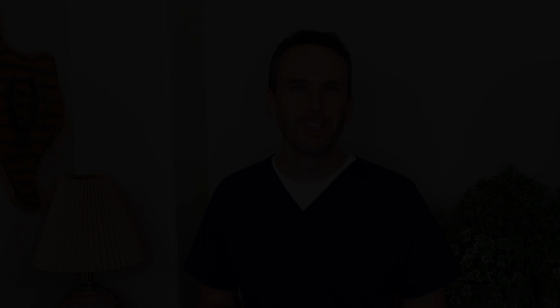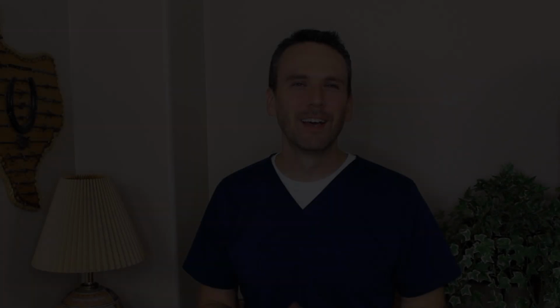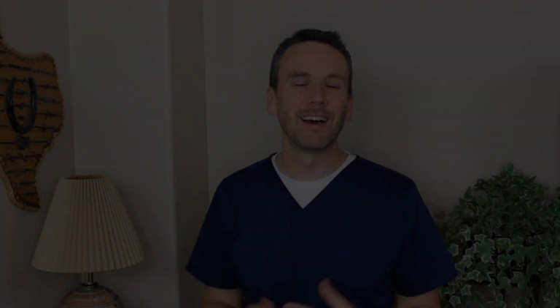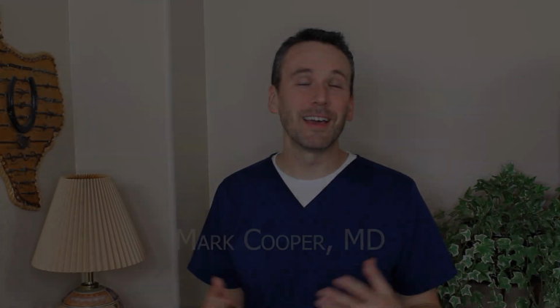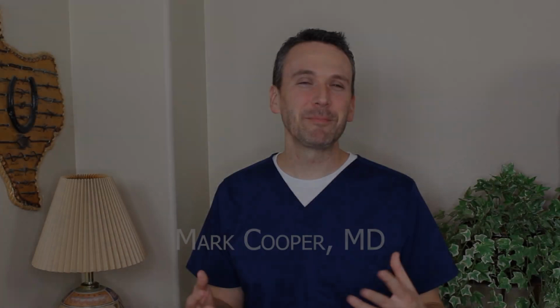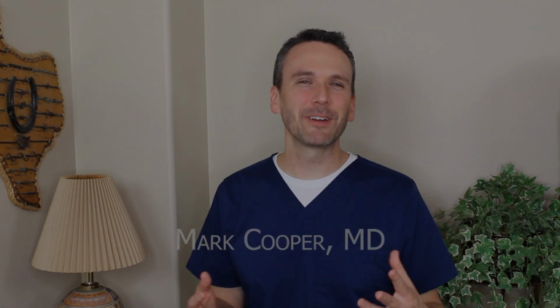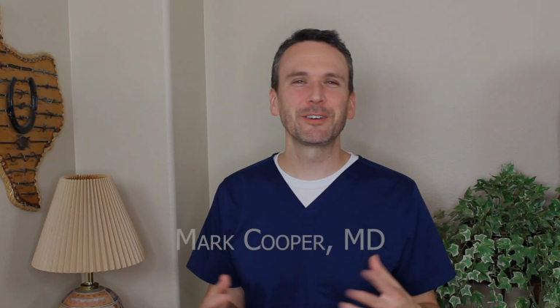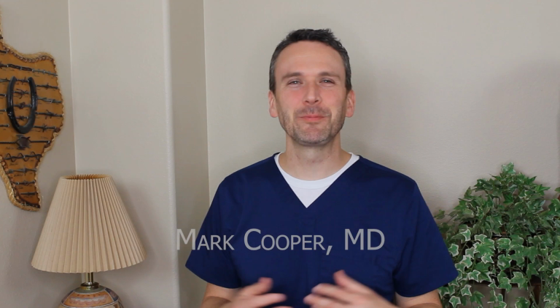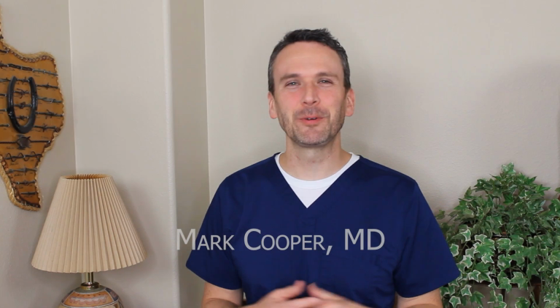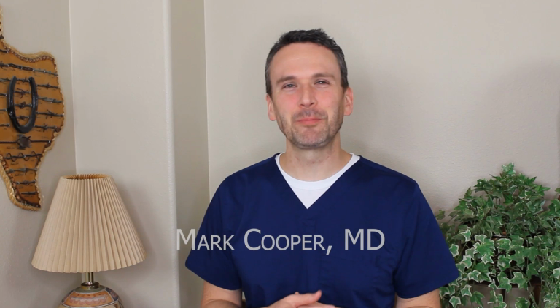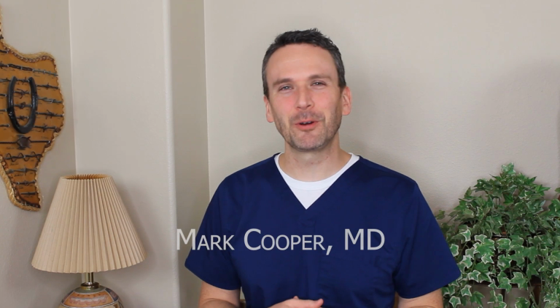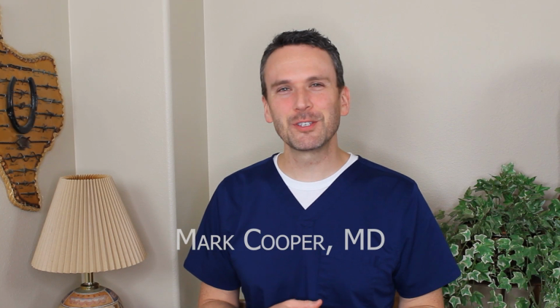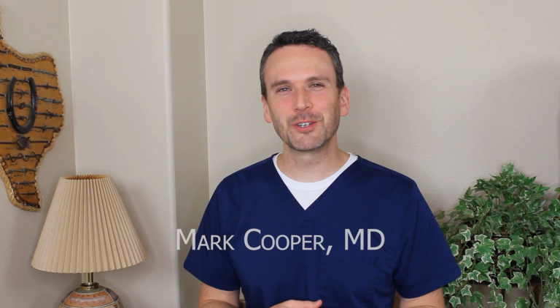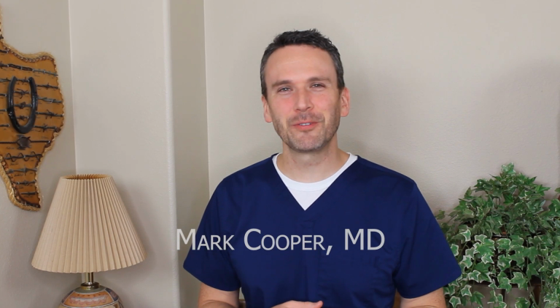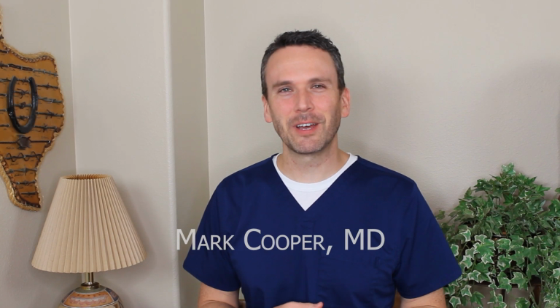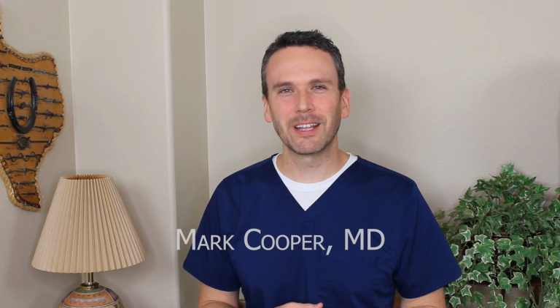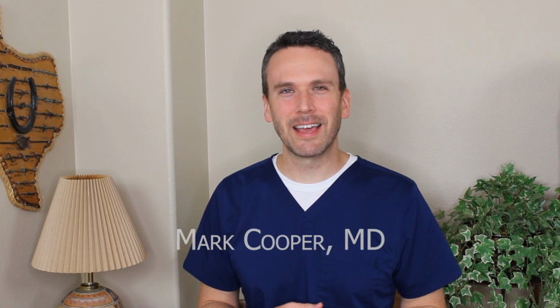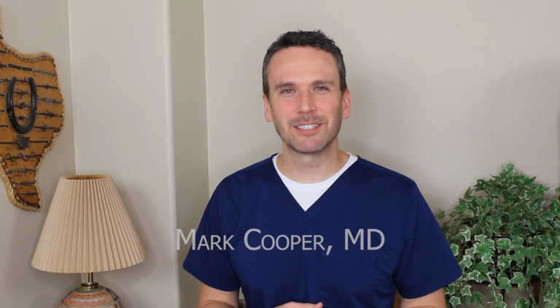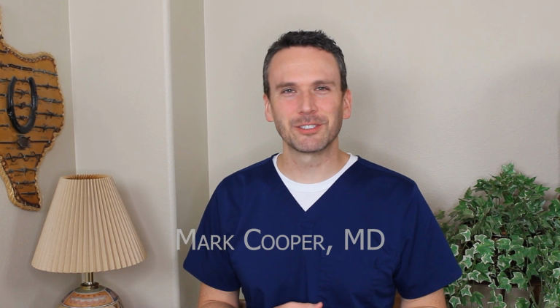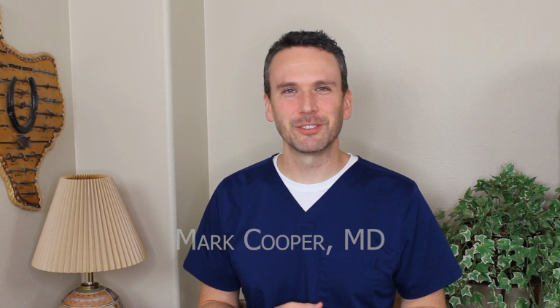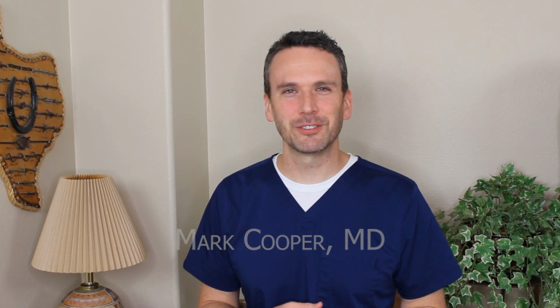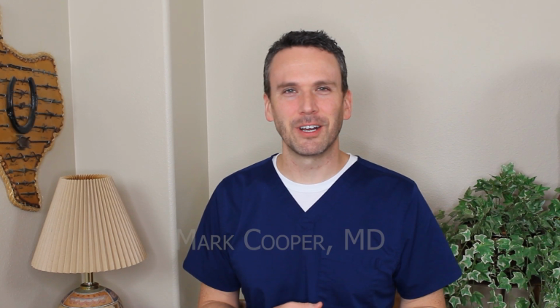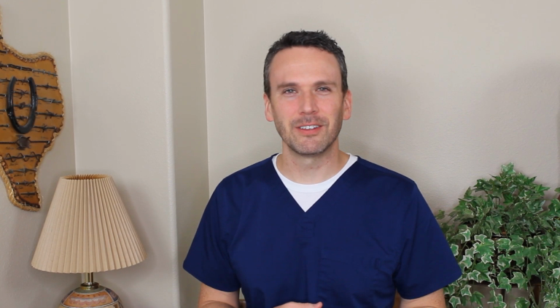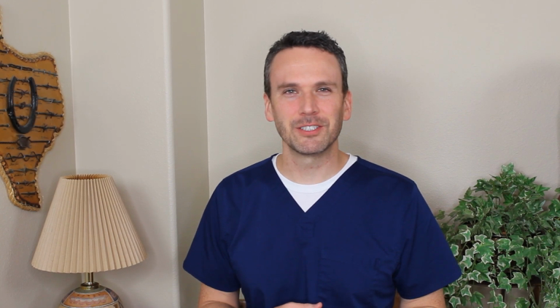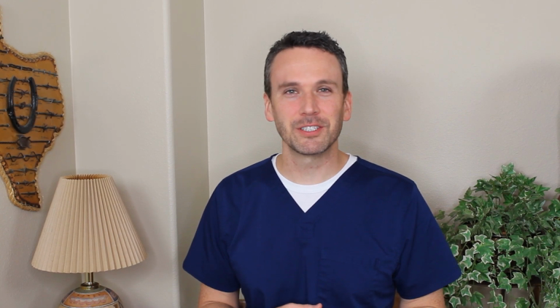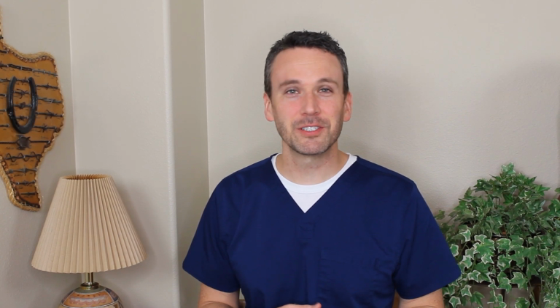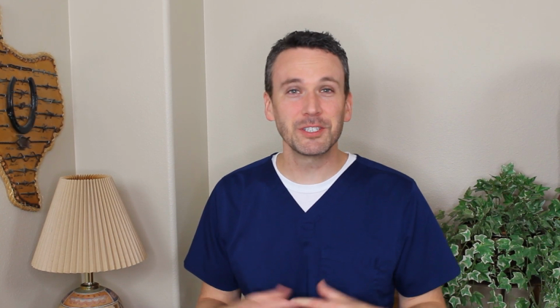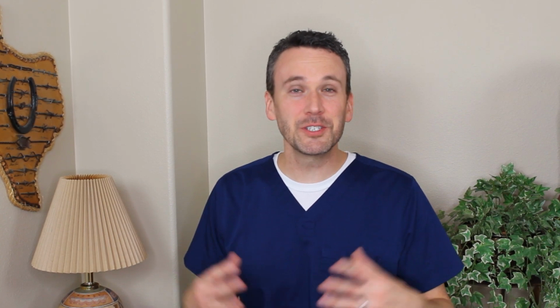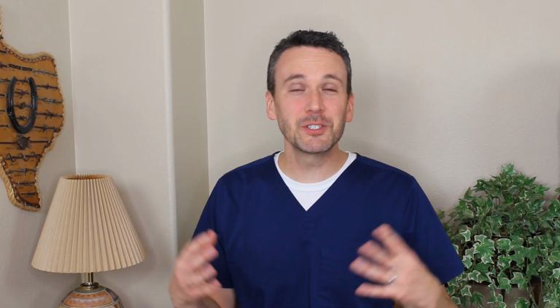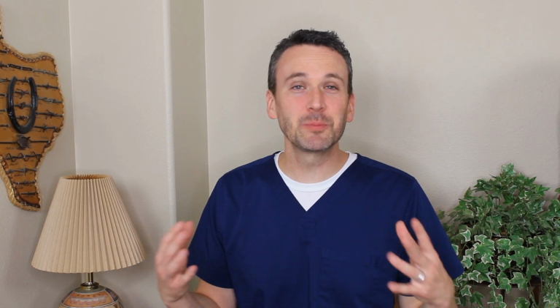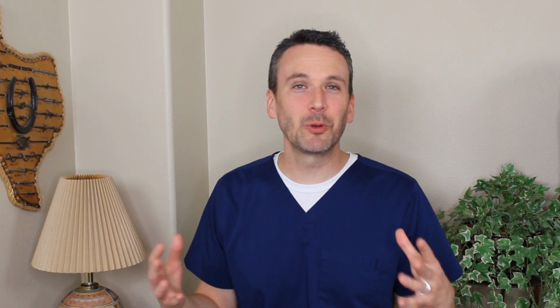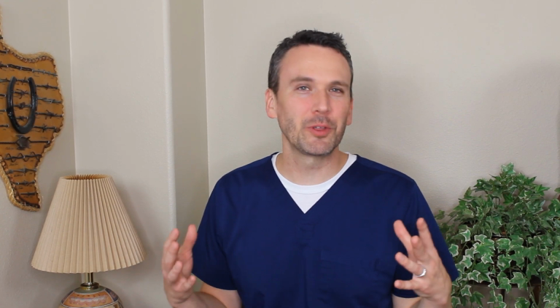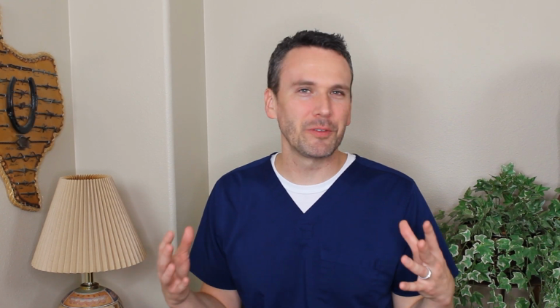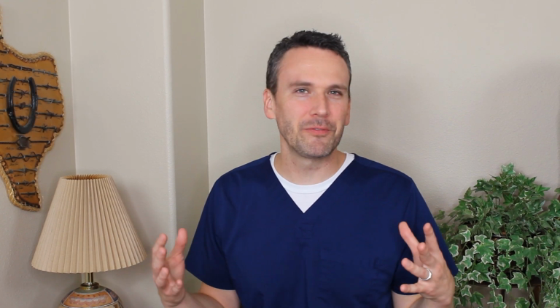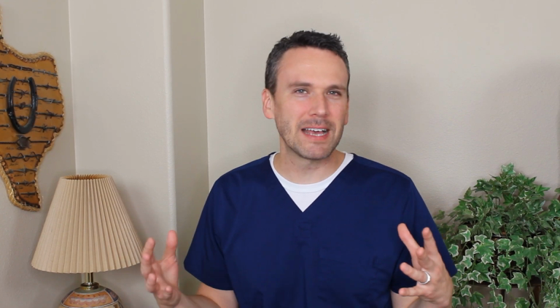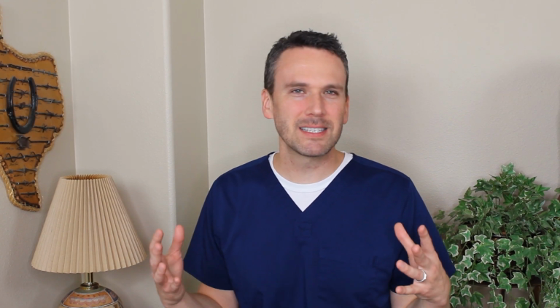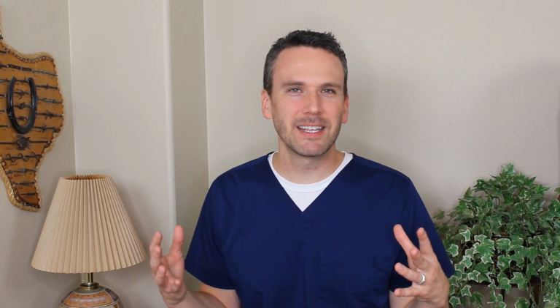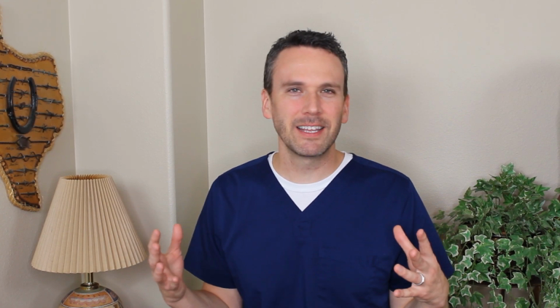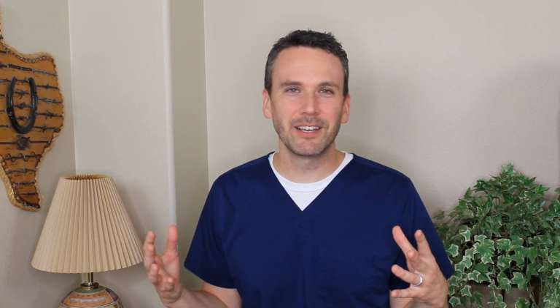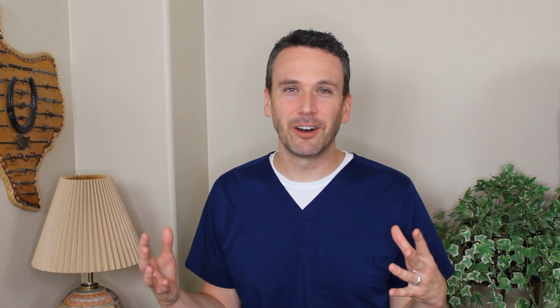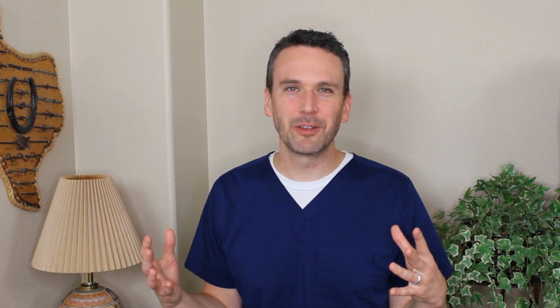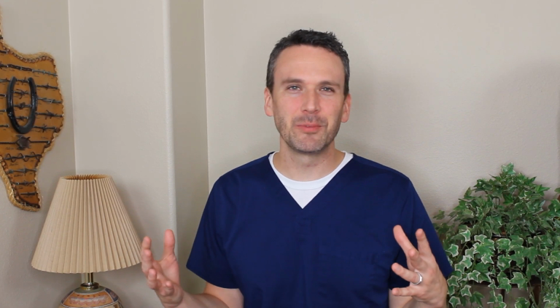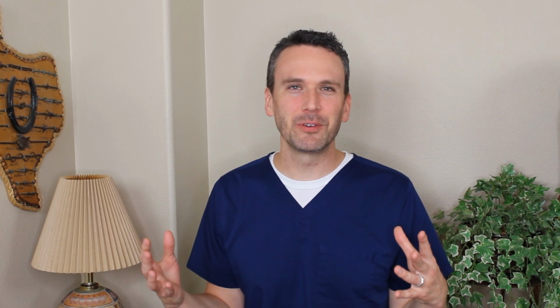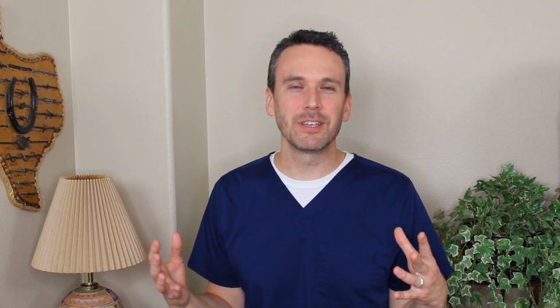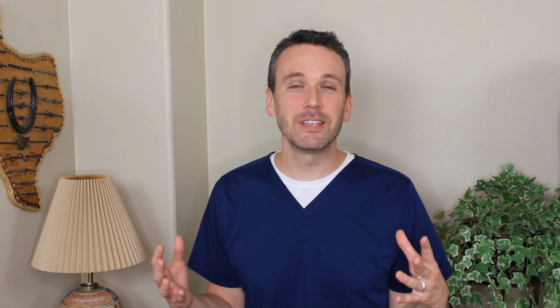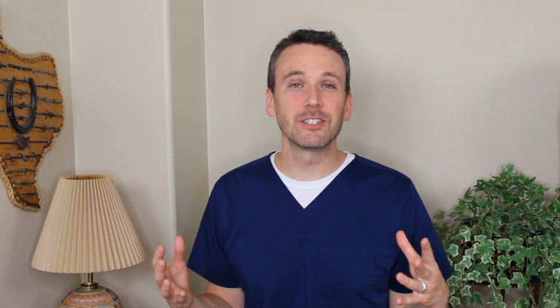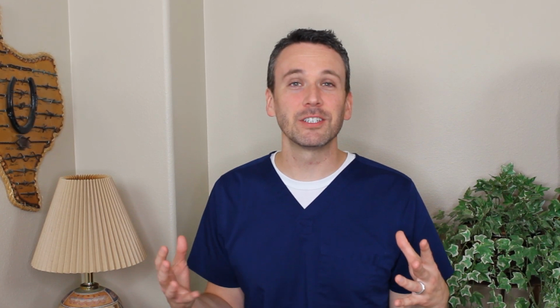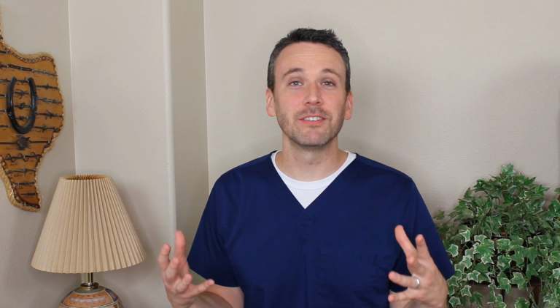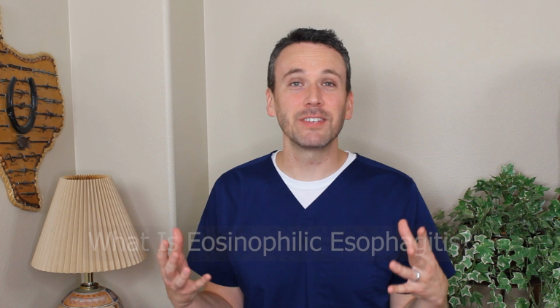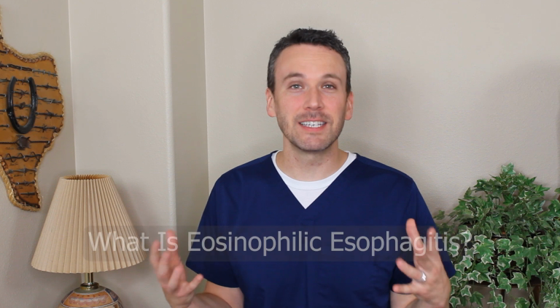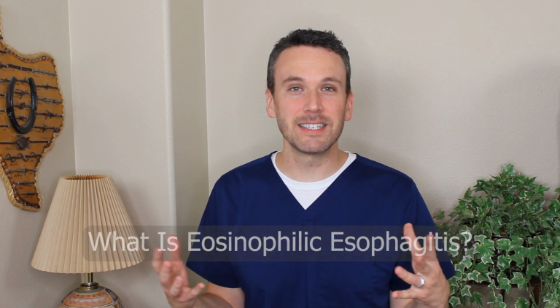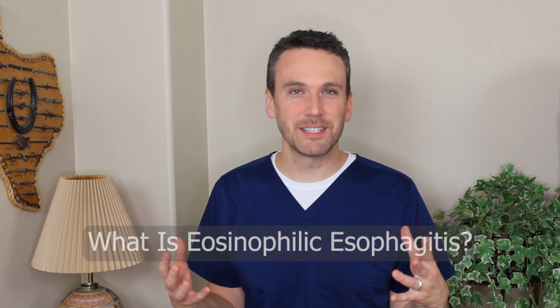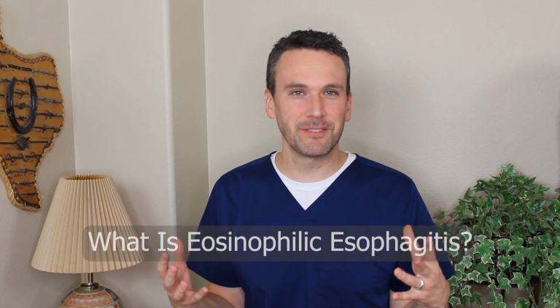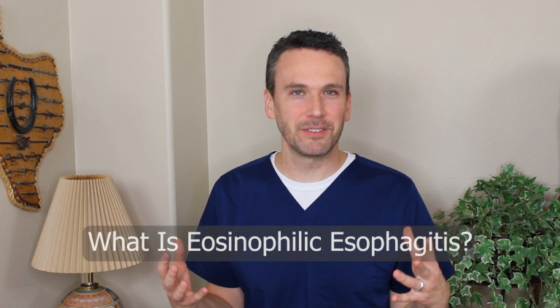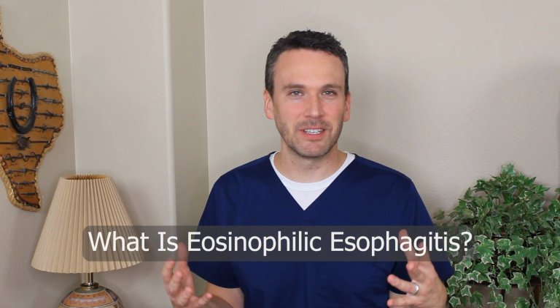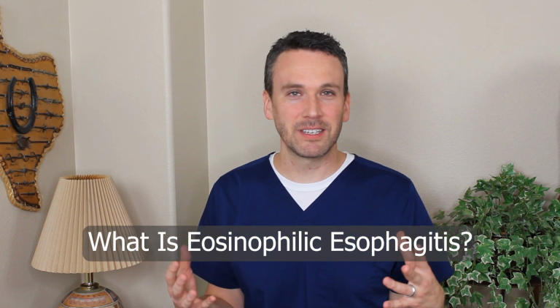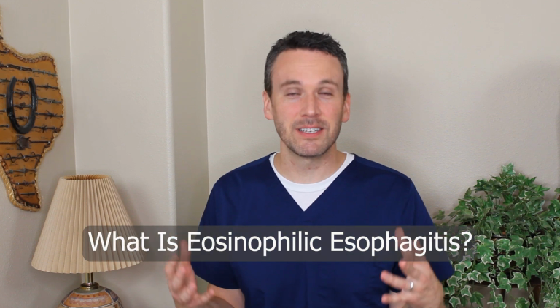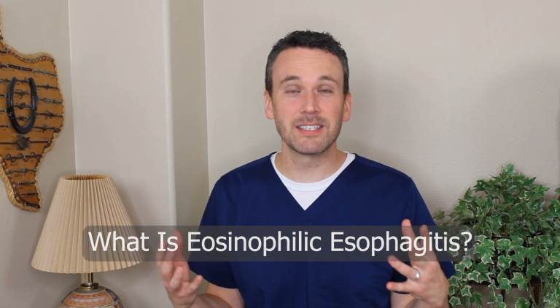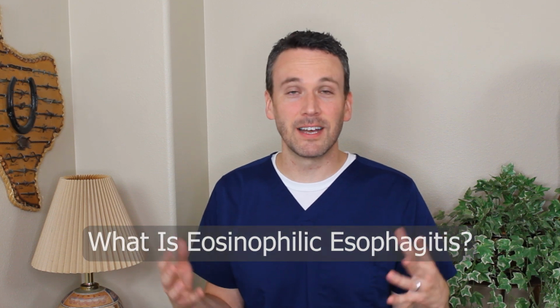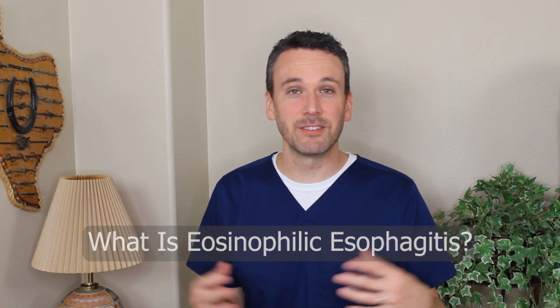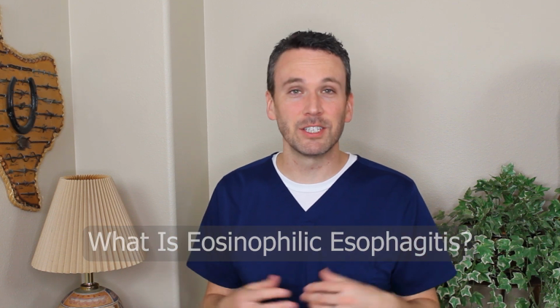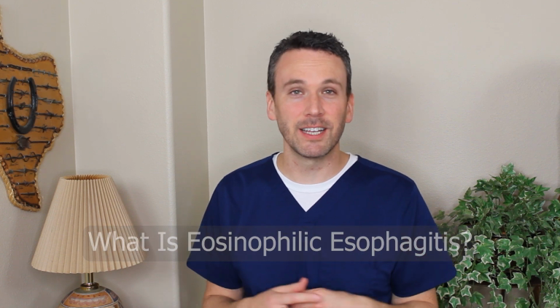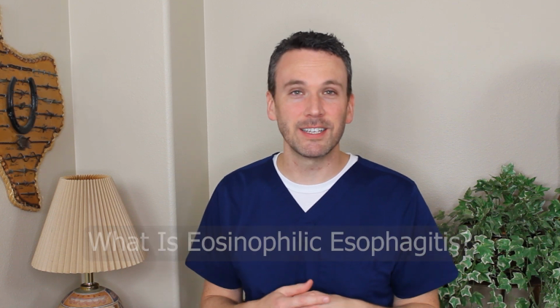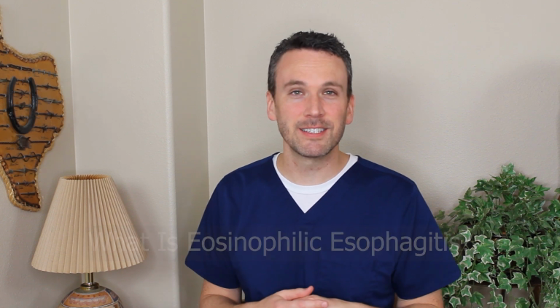Hi, I'm Mark Cooper, a board-certified gastroenterologist. Let's explore the fascinating autoimmune condition of eosinophilic esophagitis.